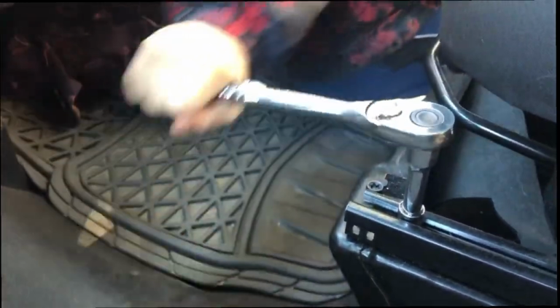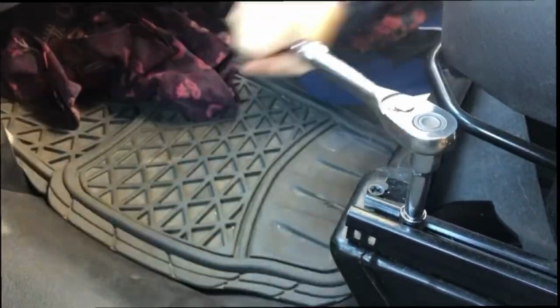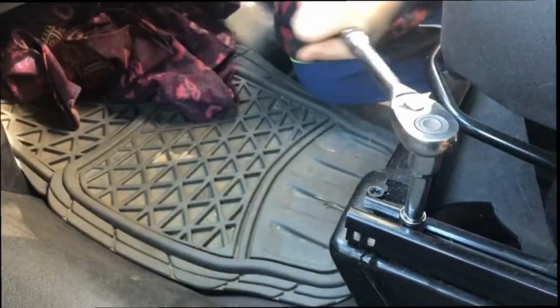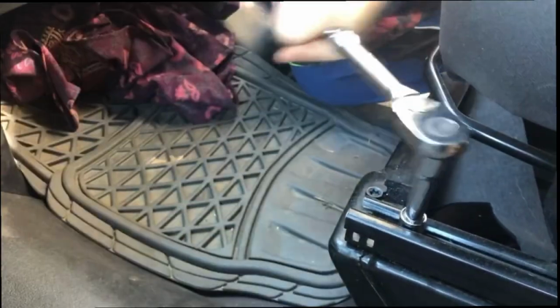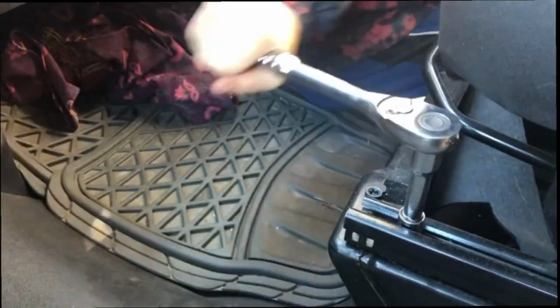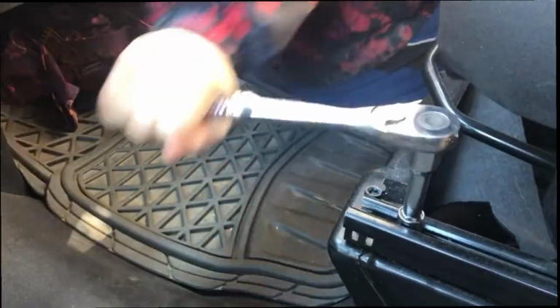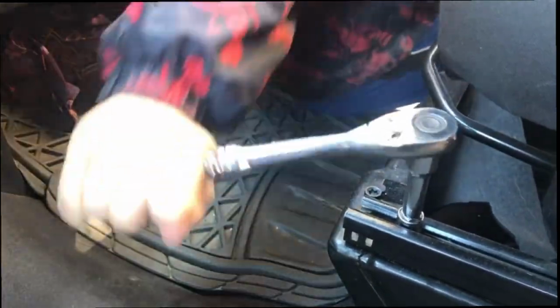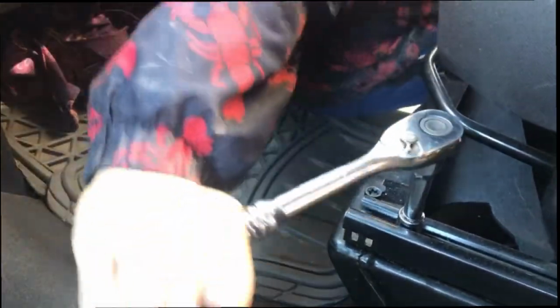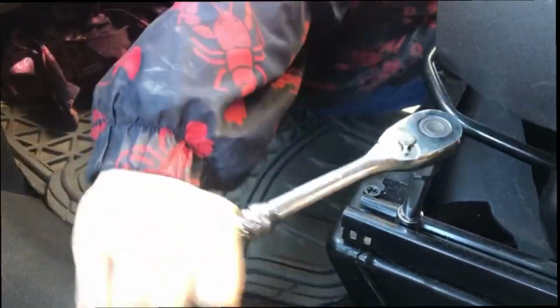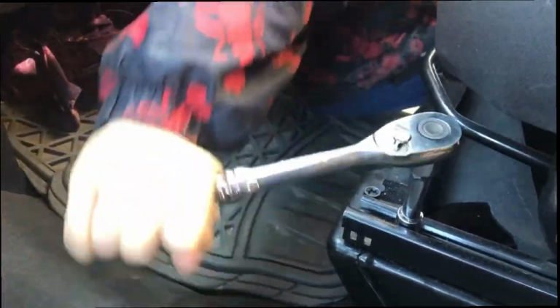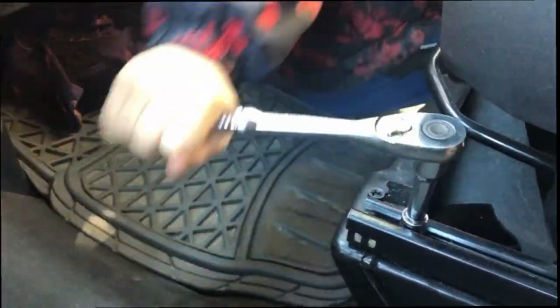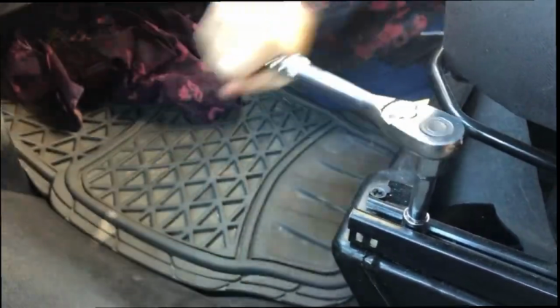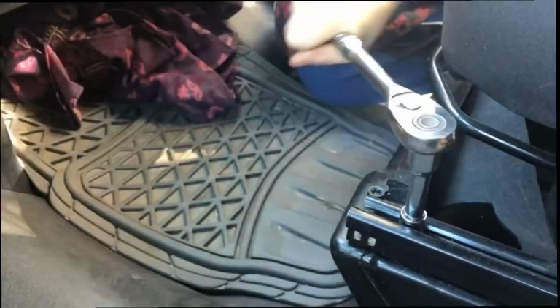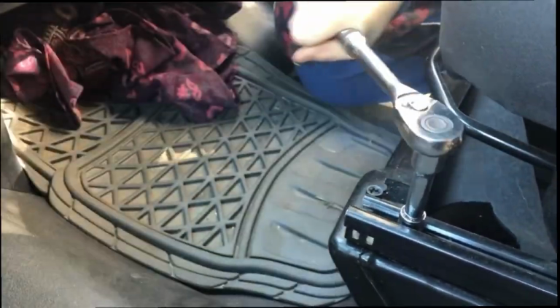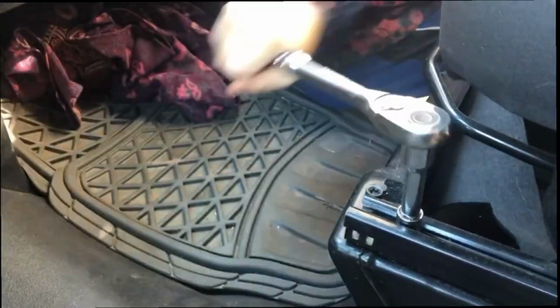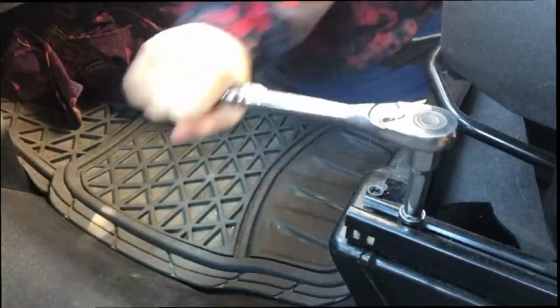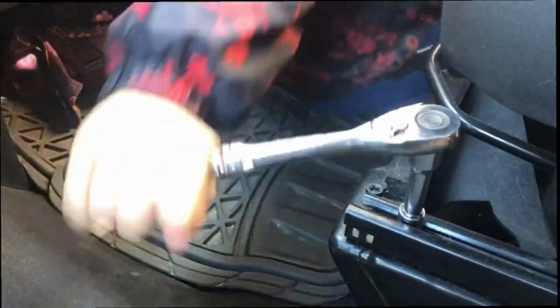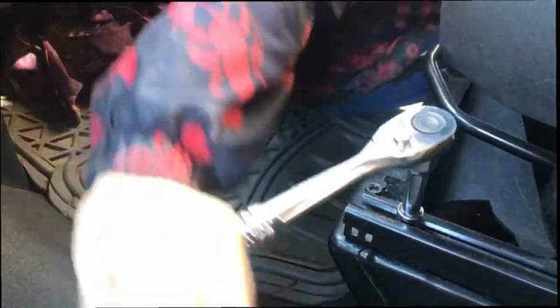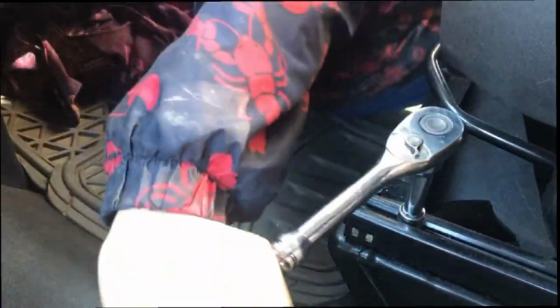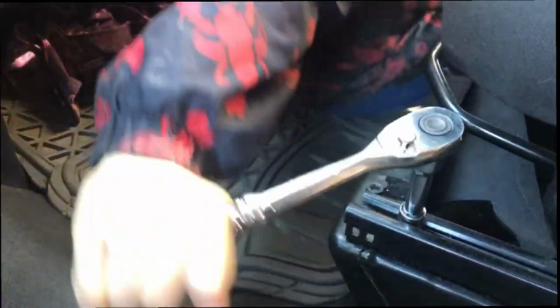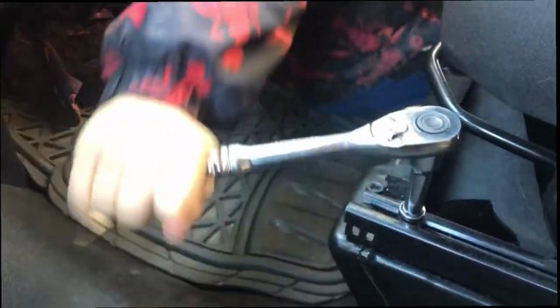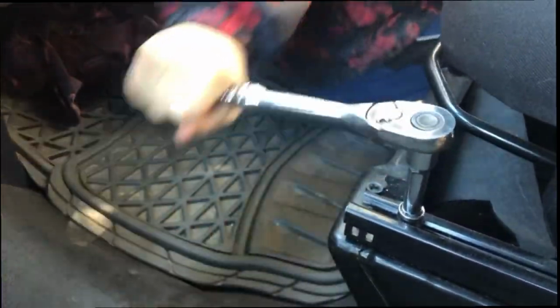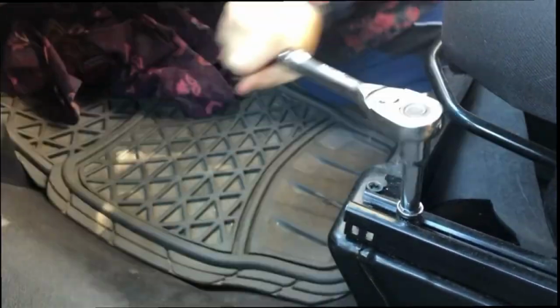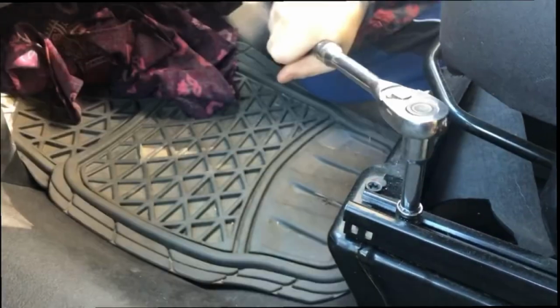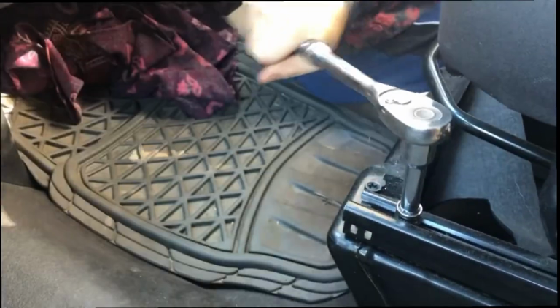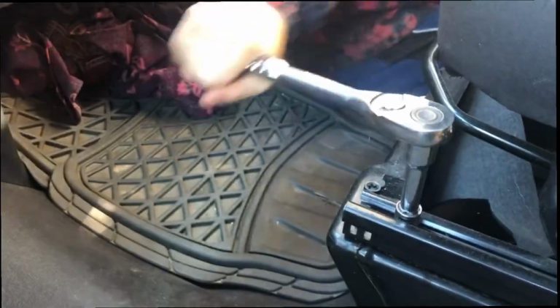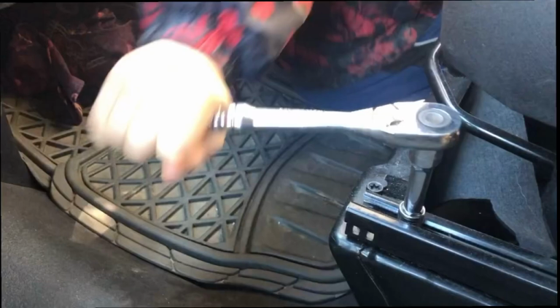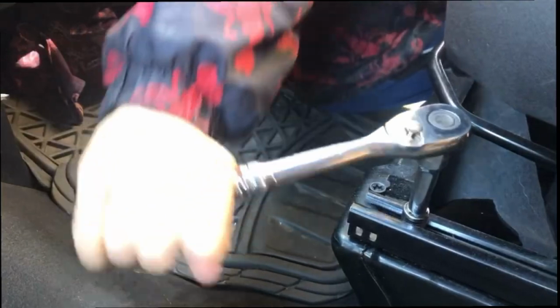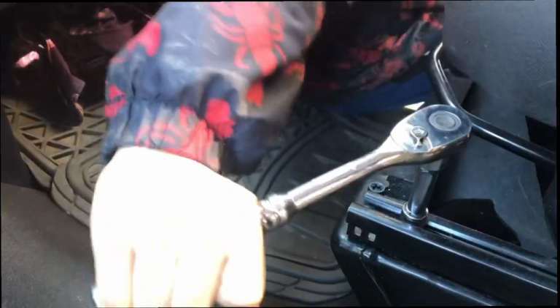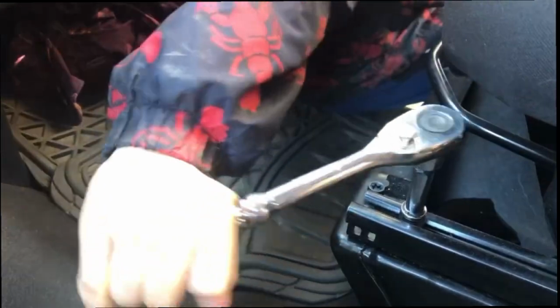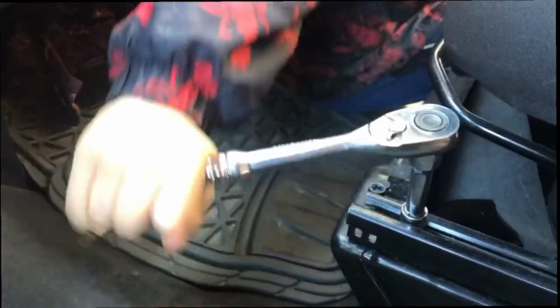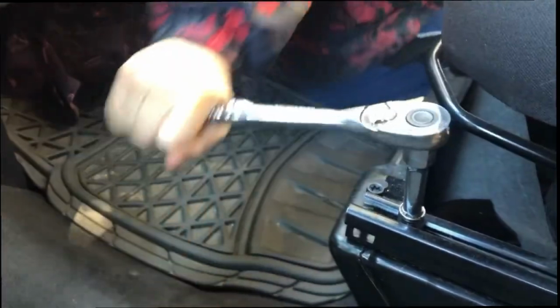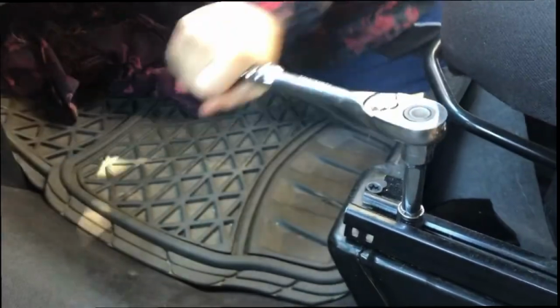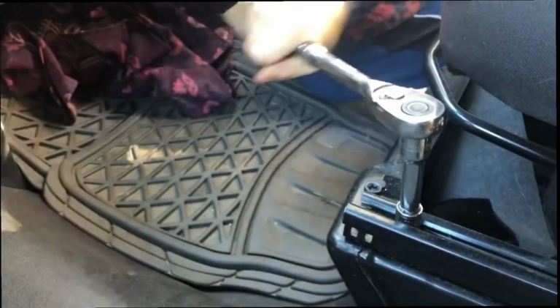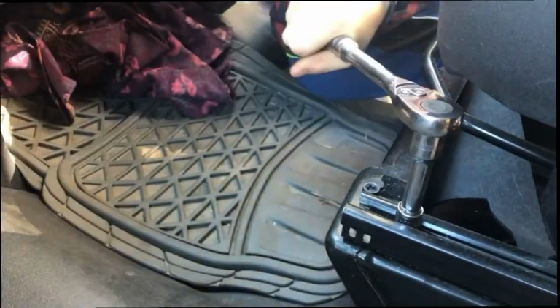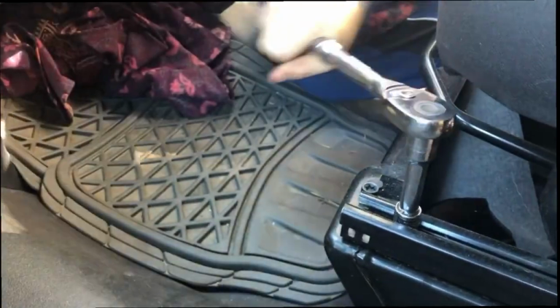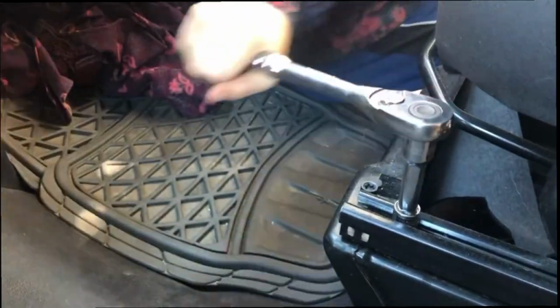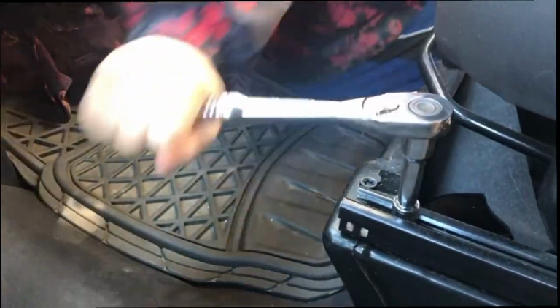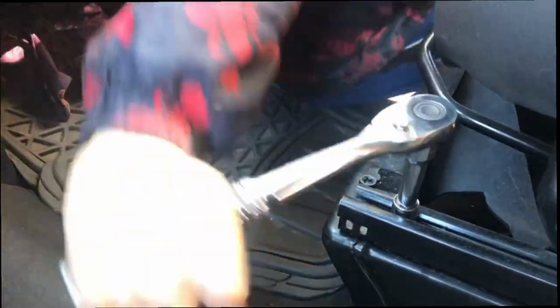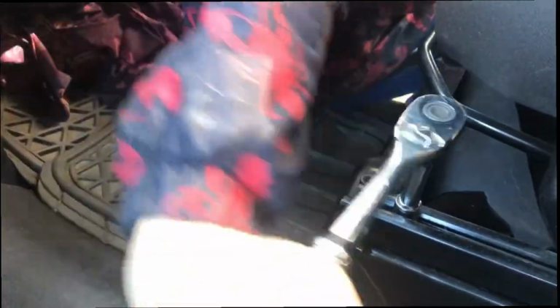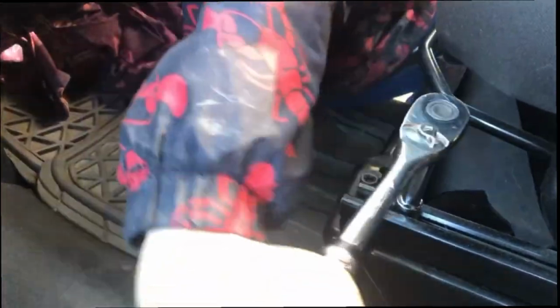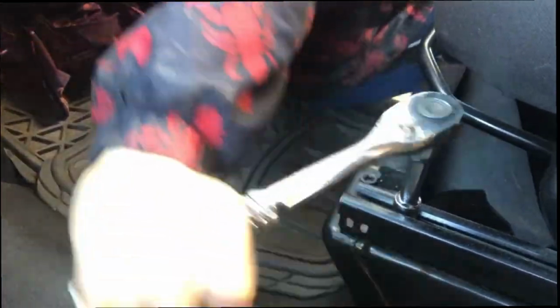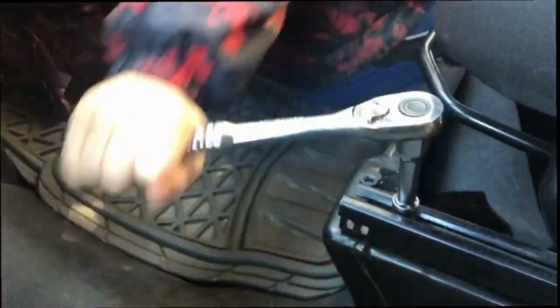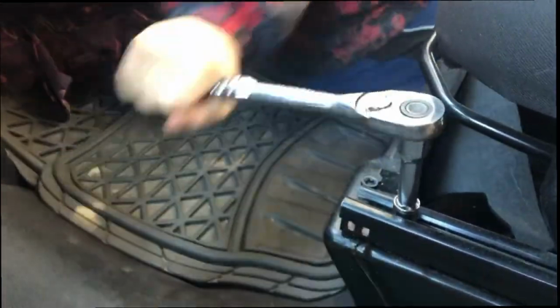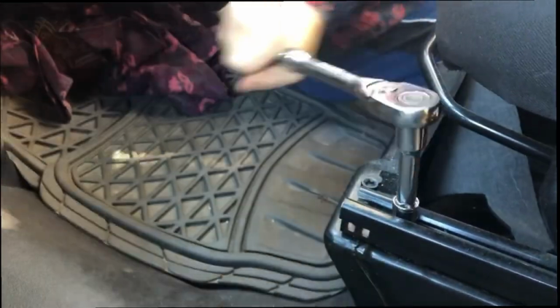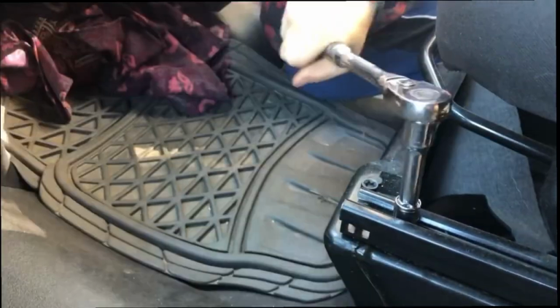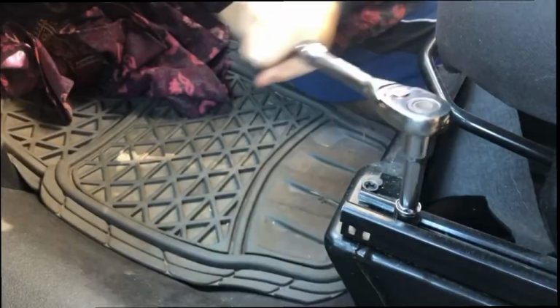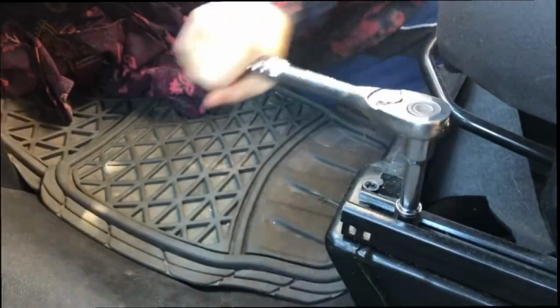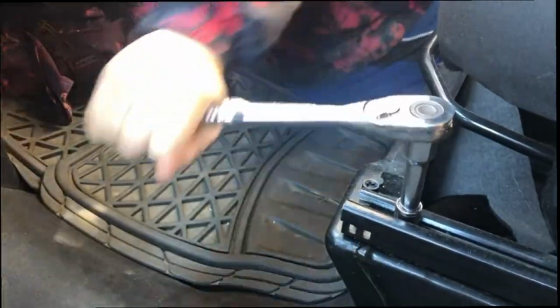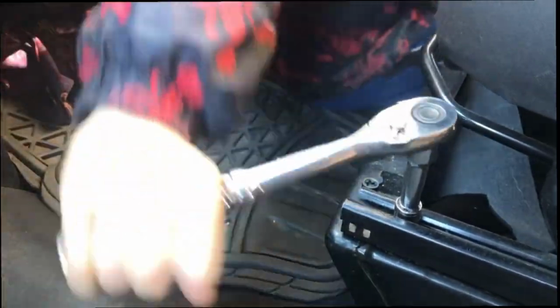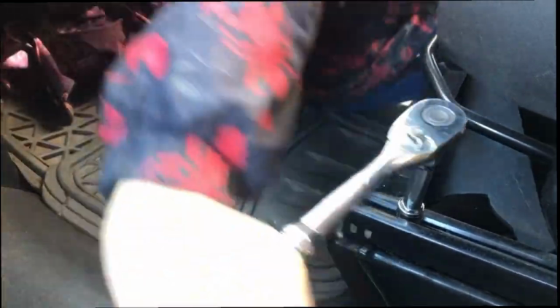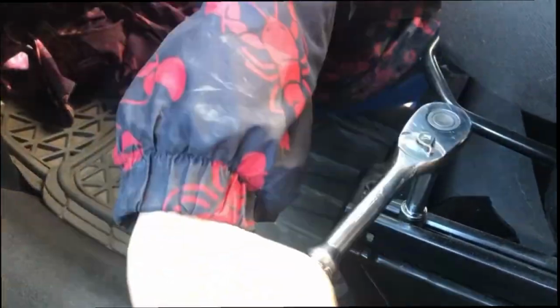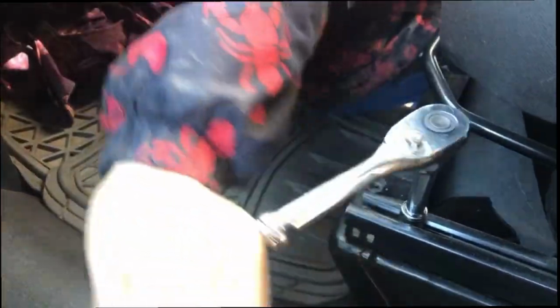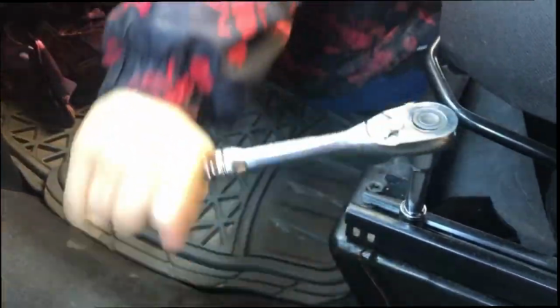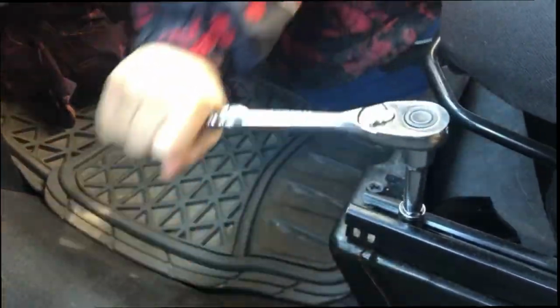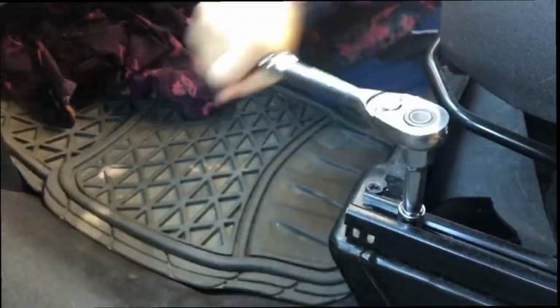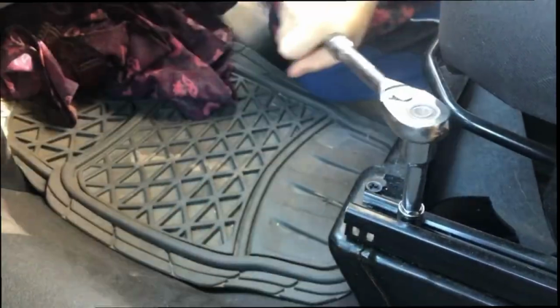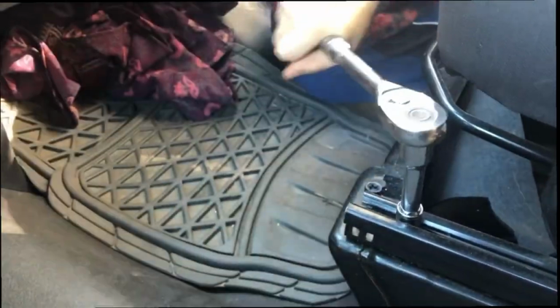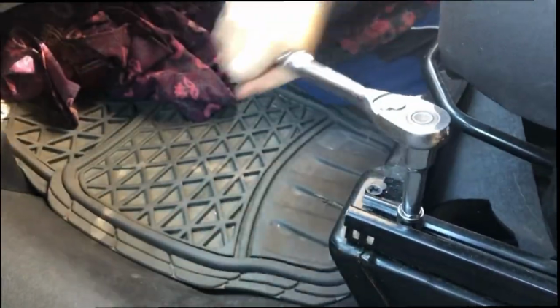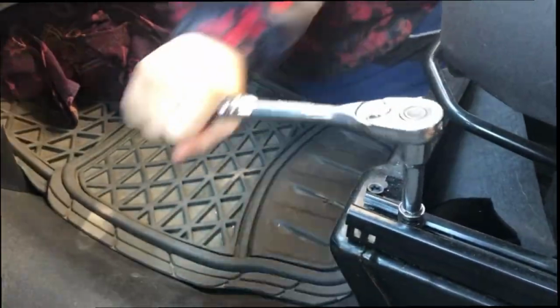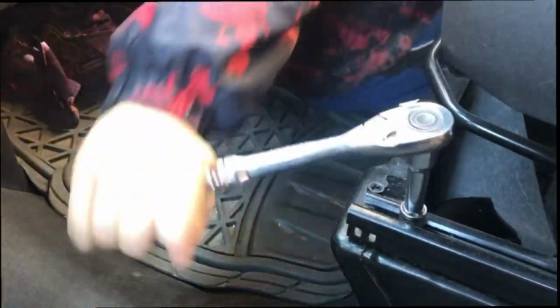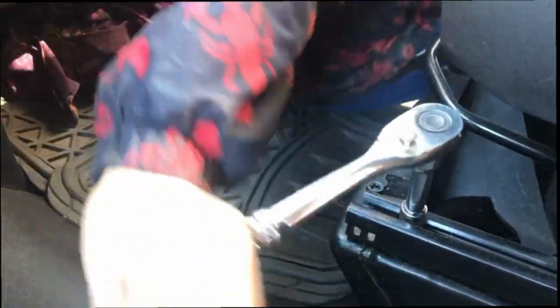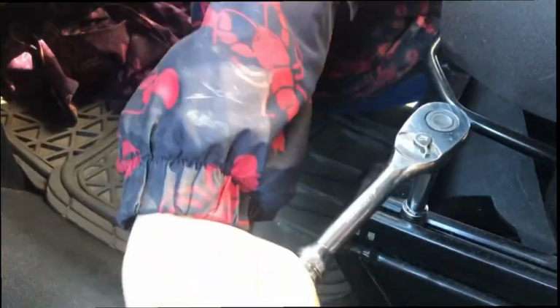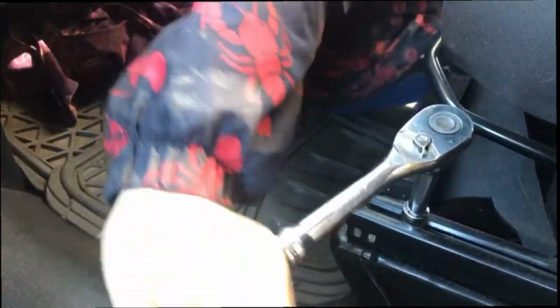There are four bolts. You'll slide the chair forward first, get rid of those first two bolts, then slide it back, get rid of those second two bolts.